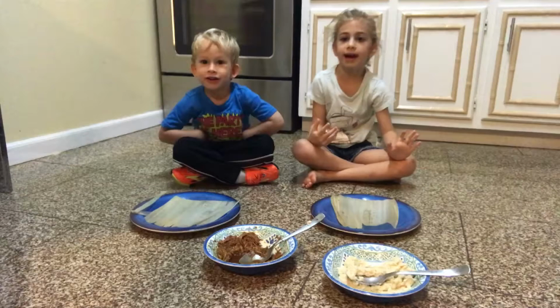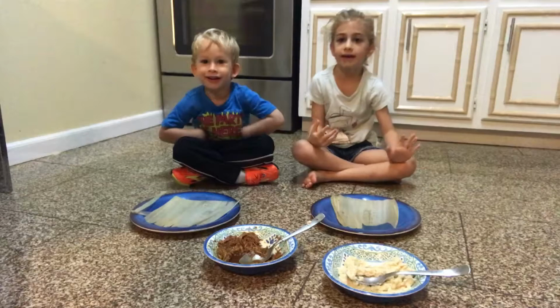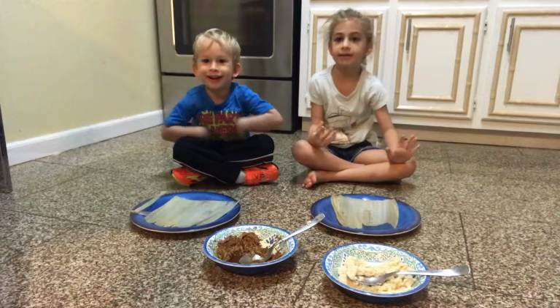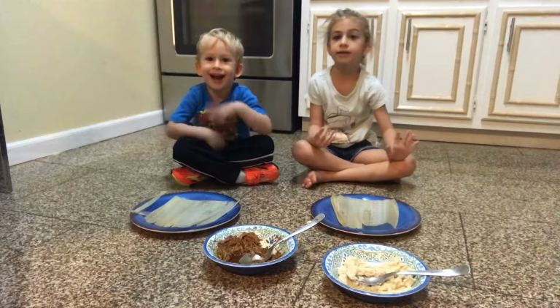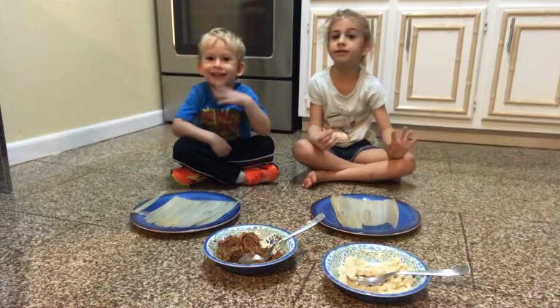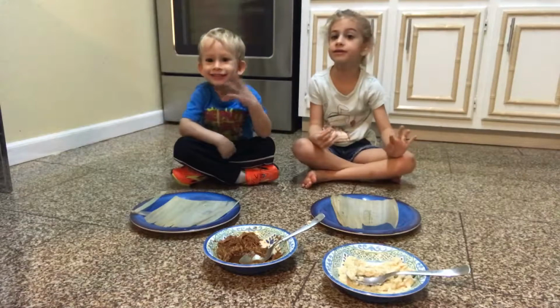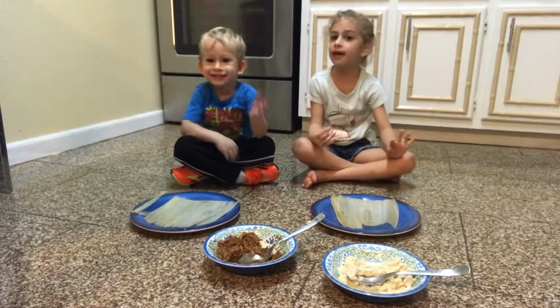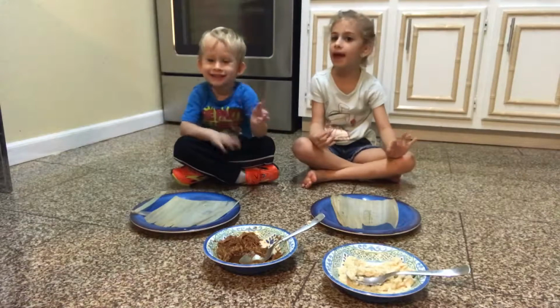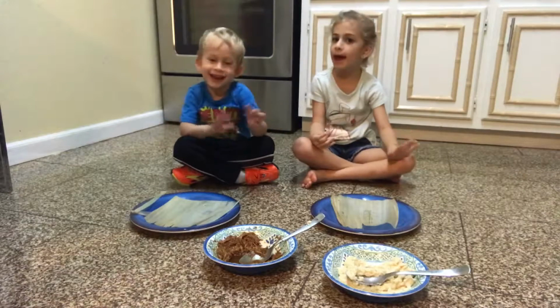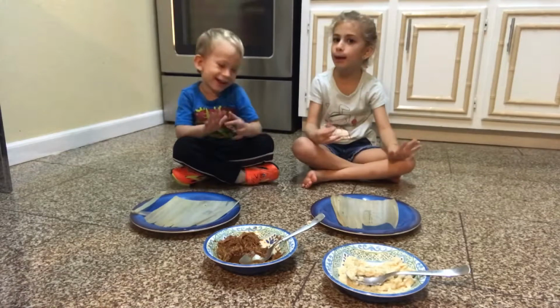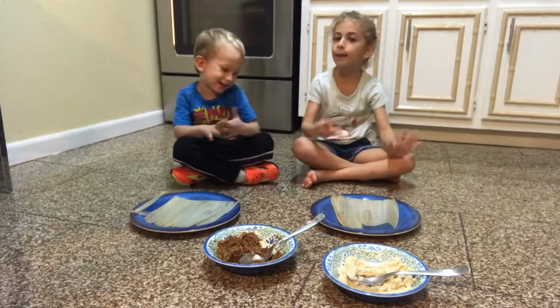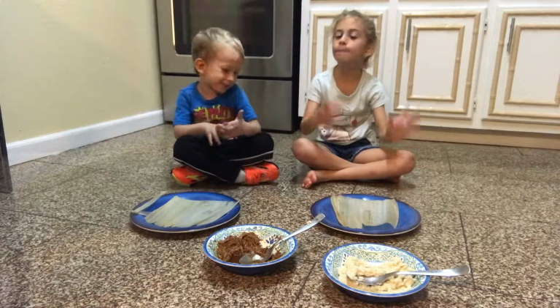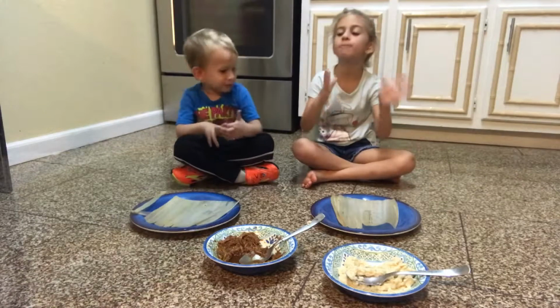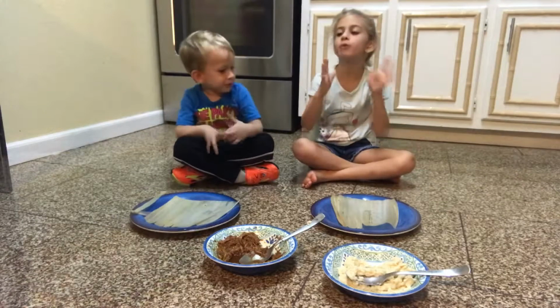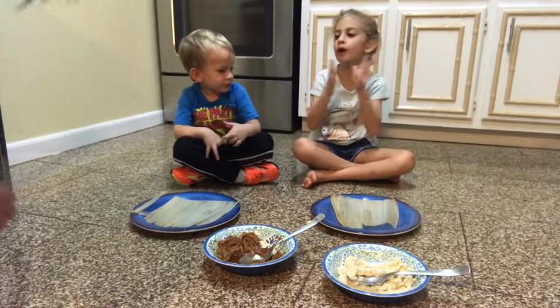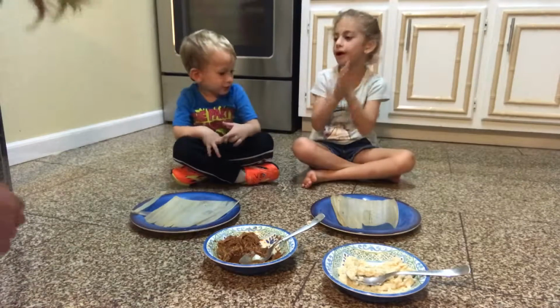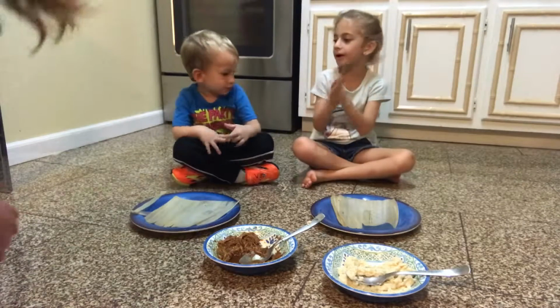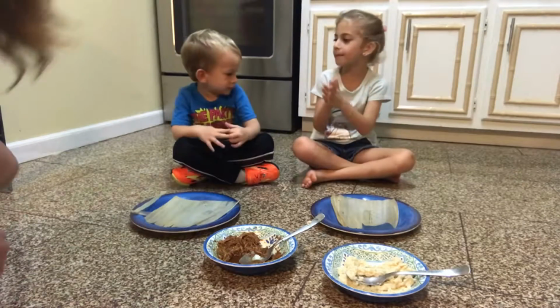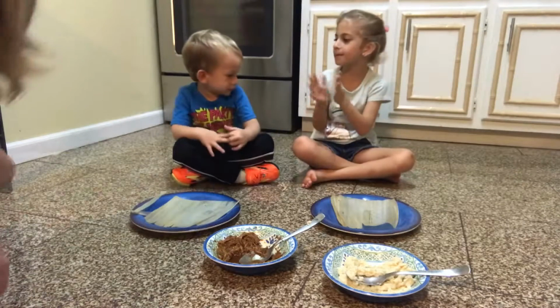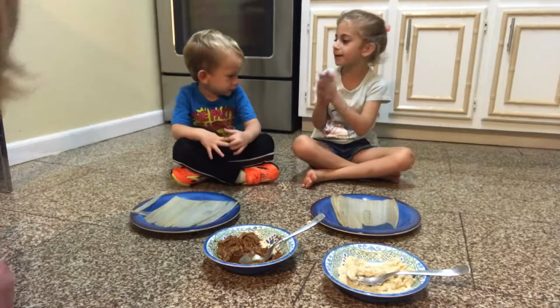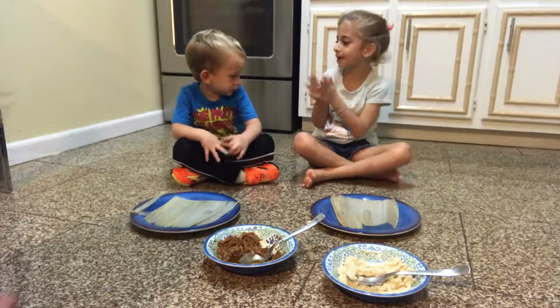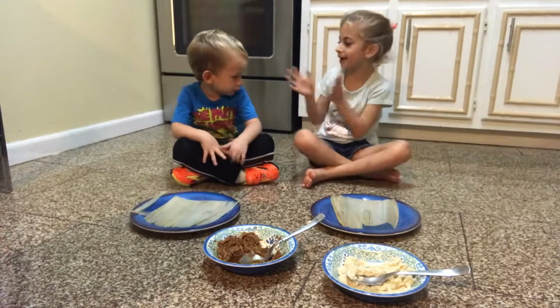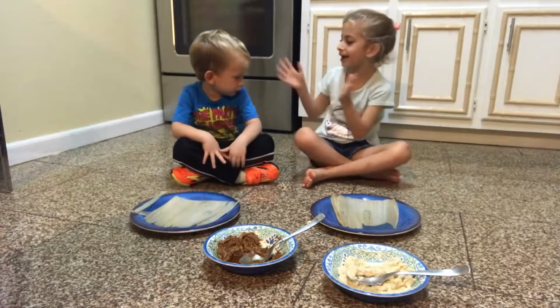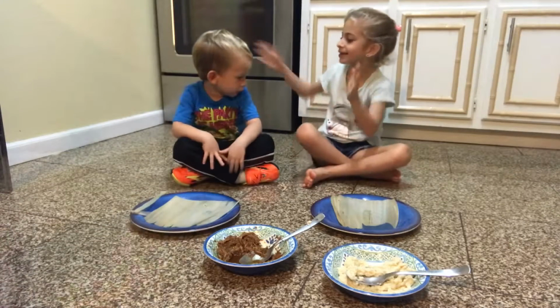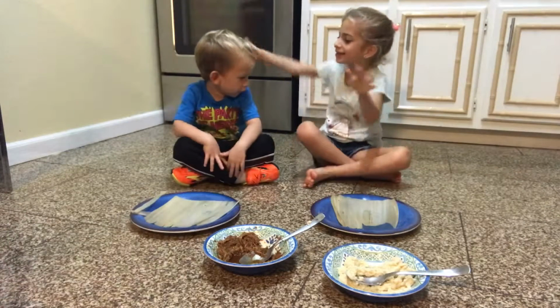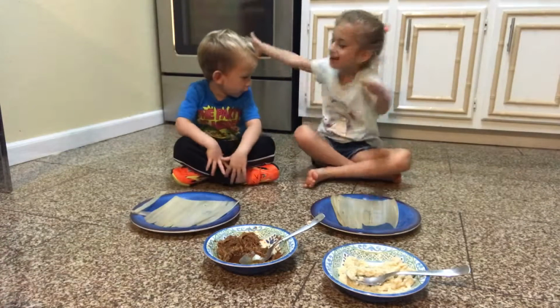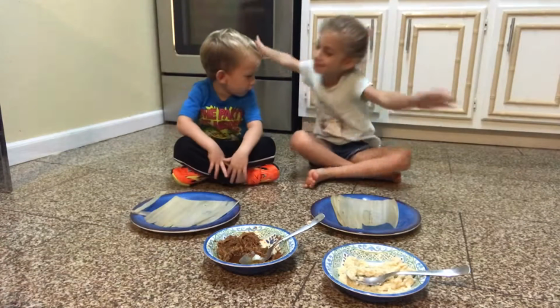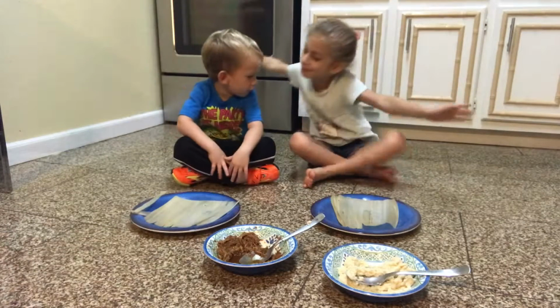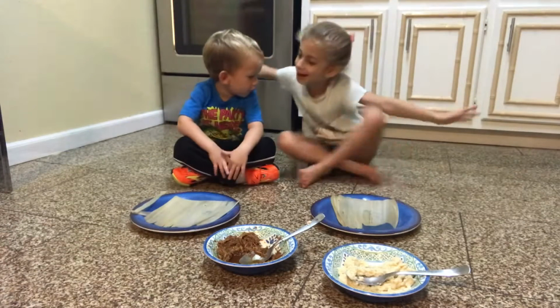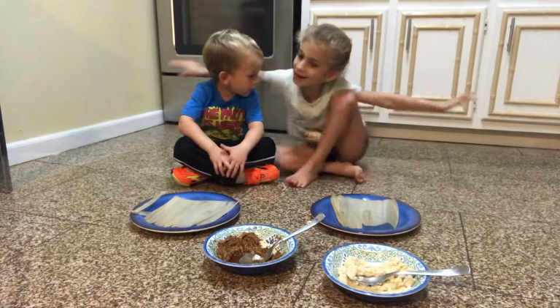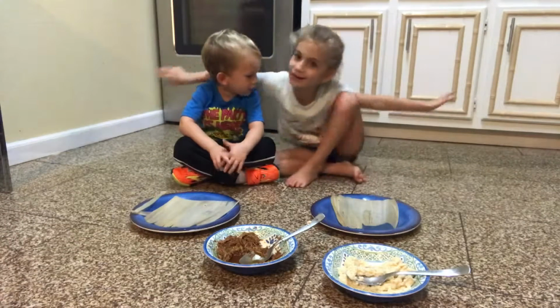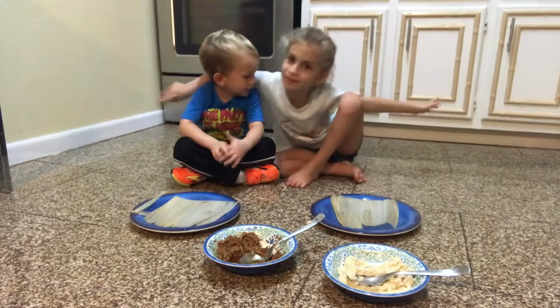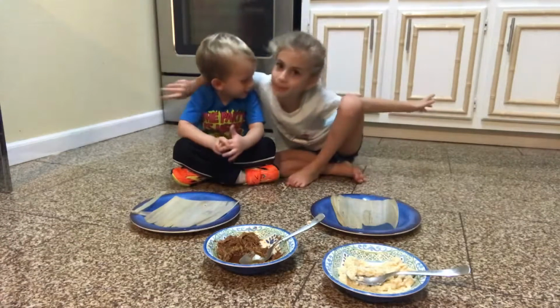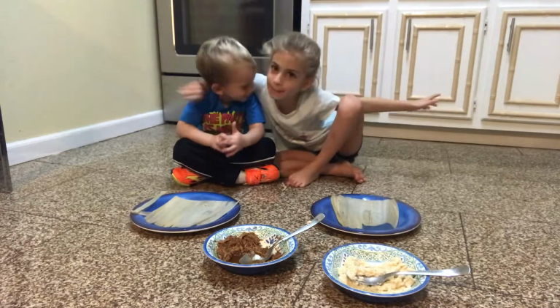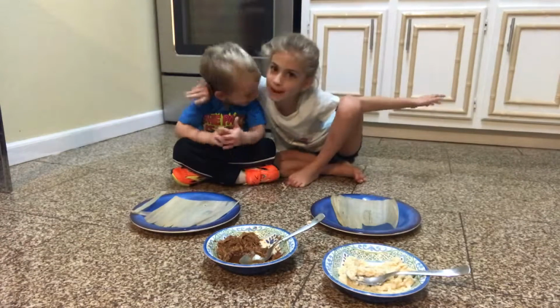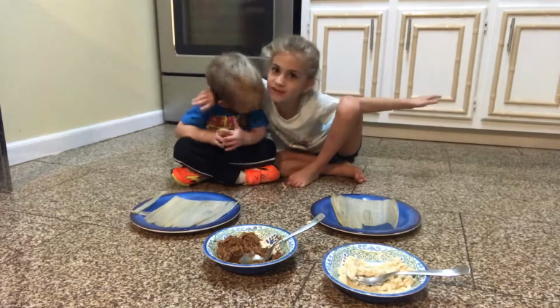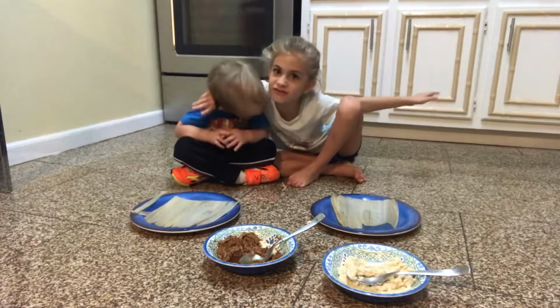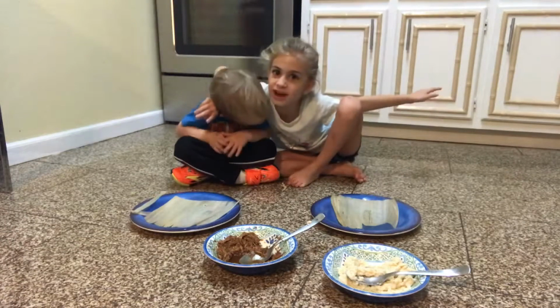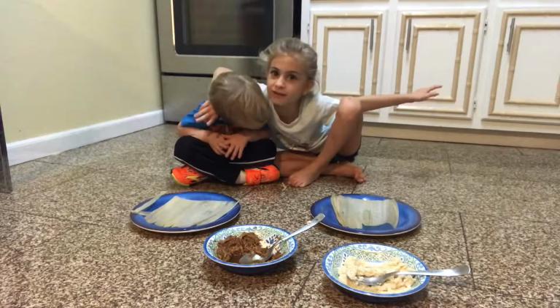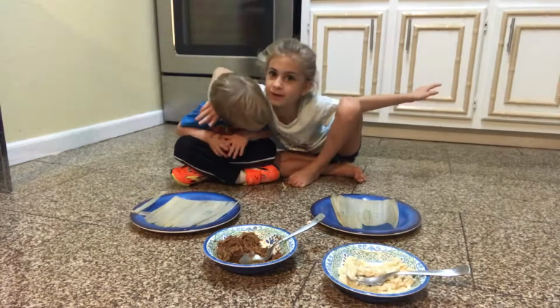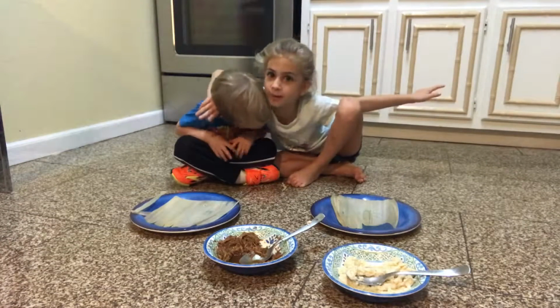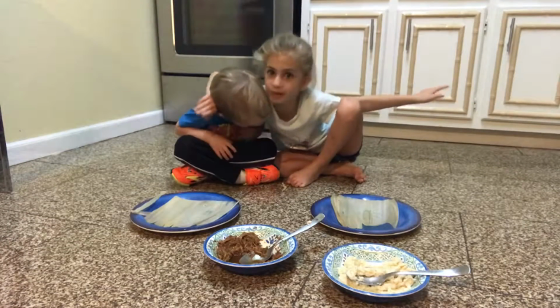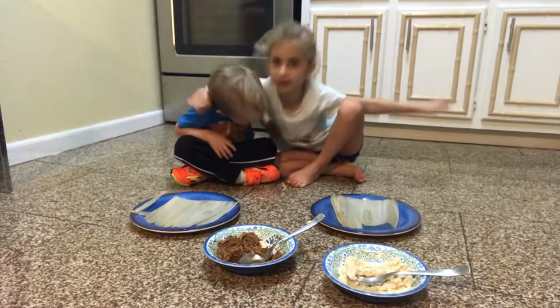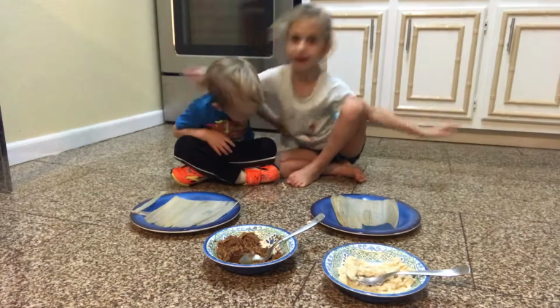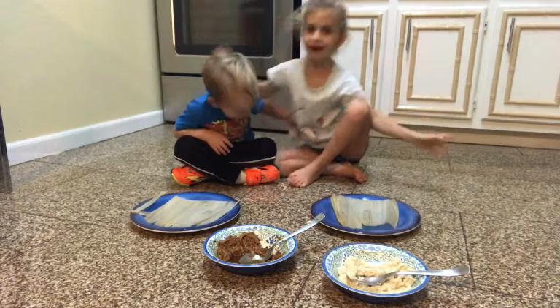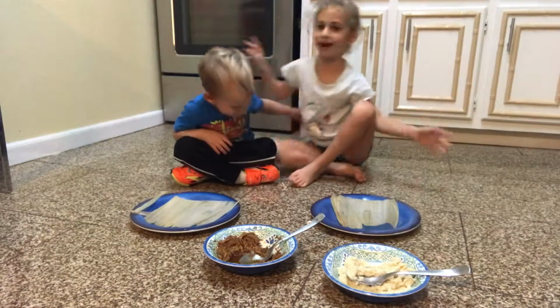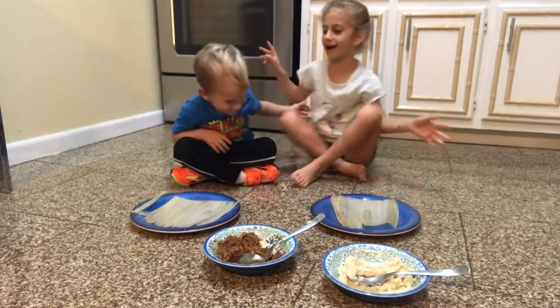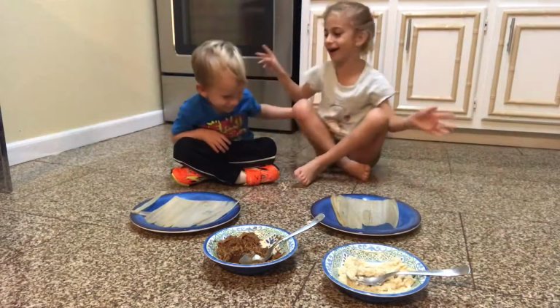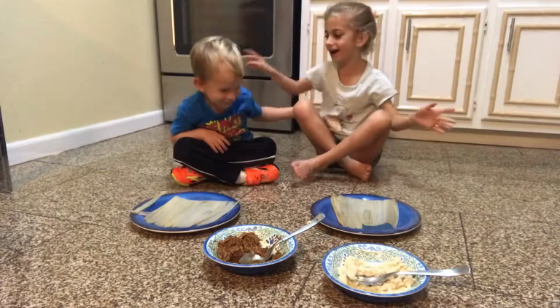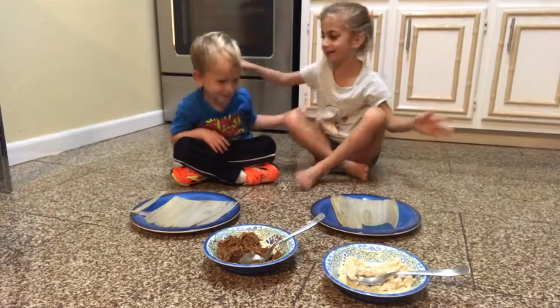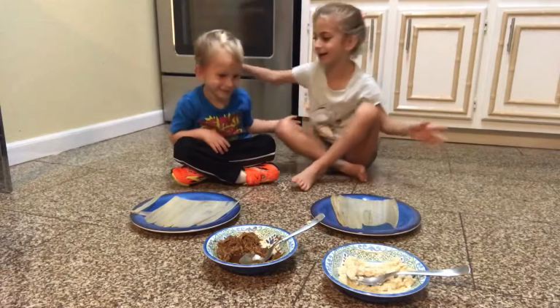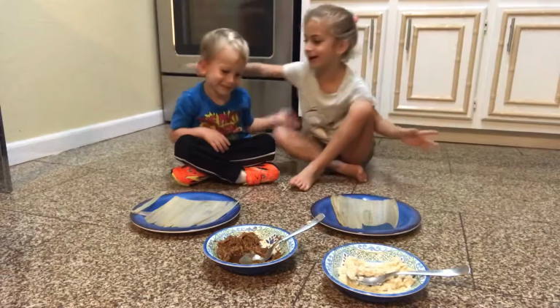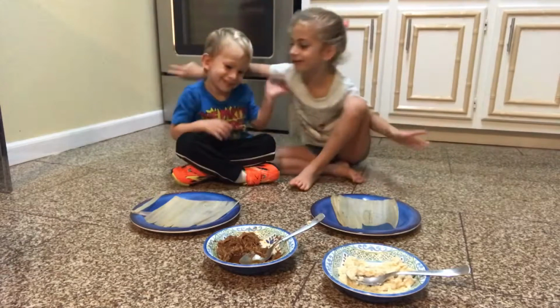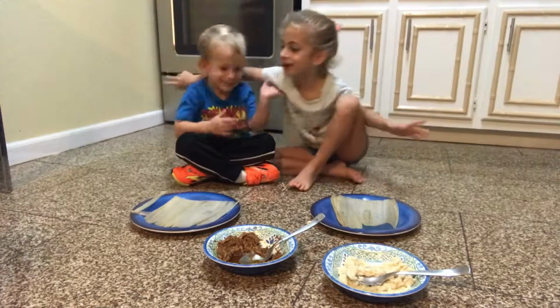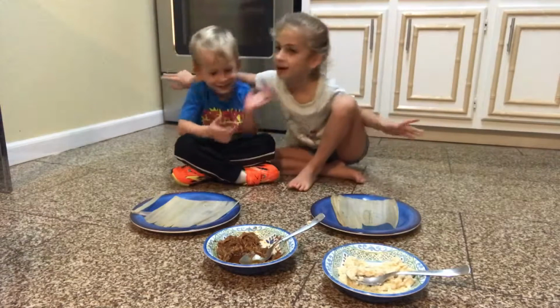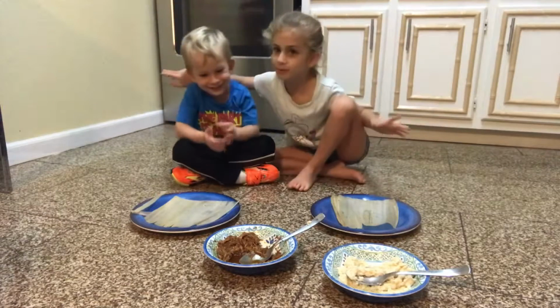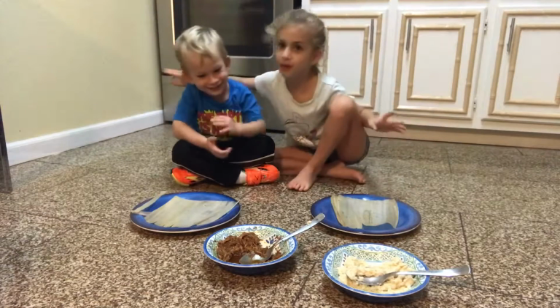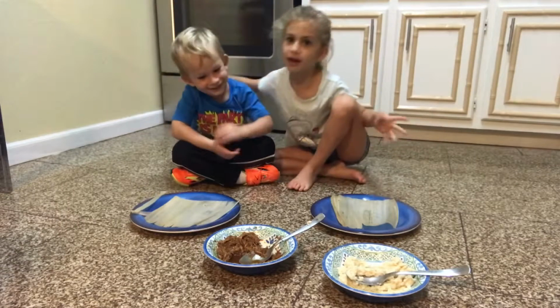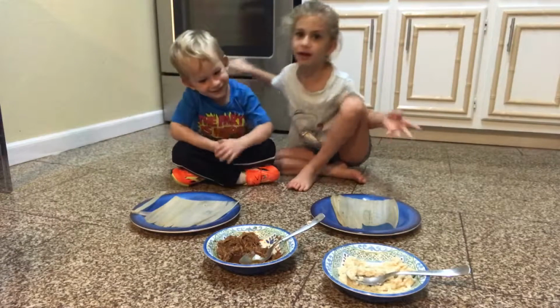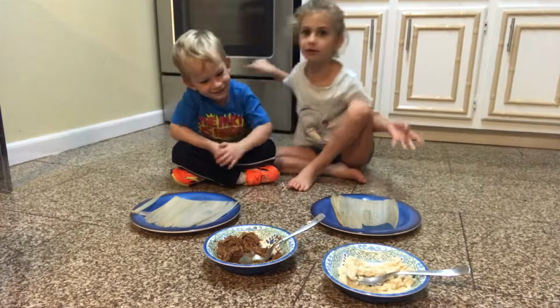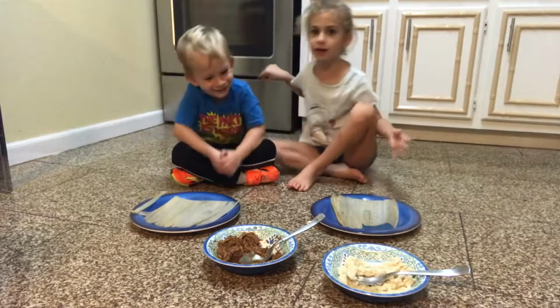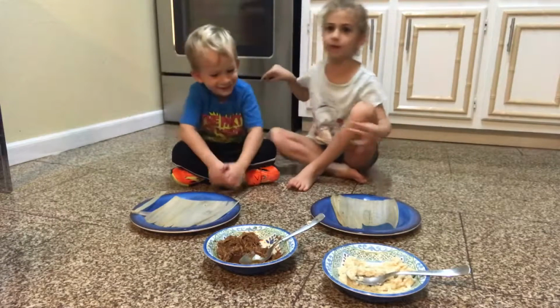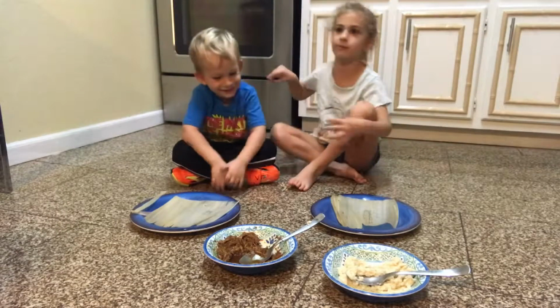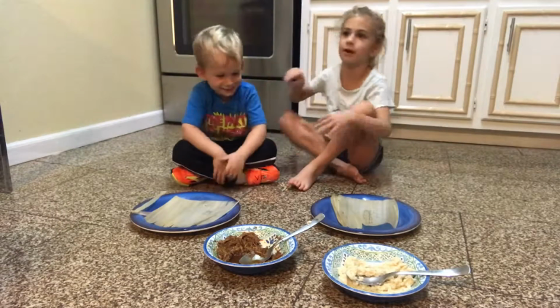Today we're going to be making tamales with my favorite brother. Oh my gosh. Well, I only have one.